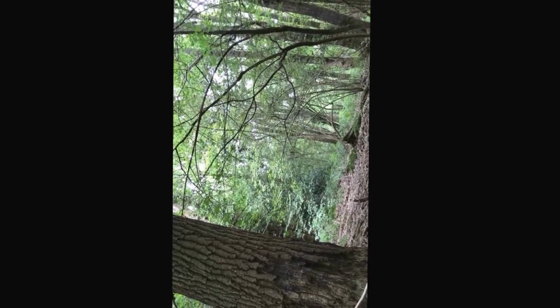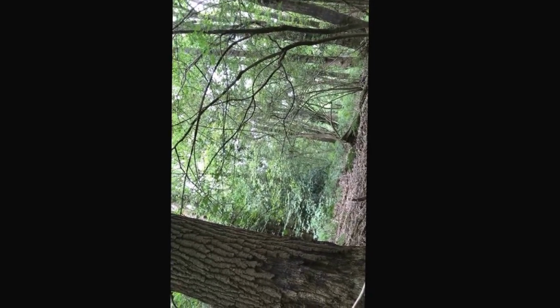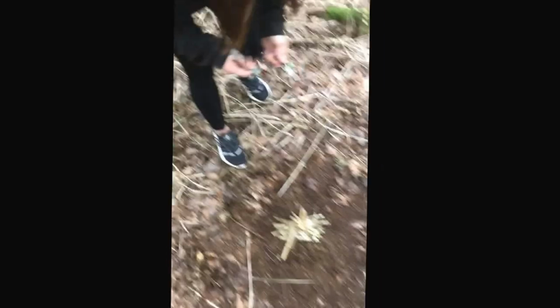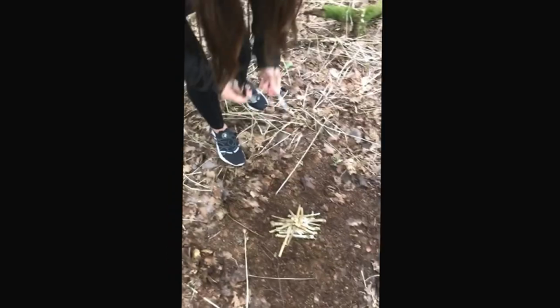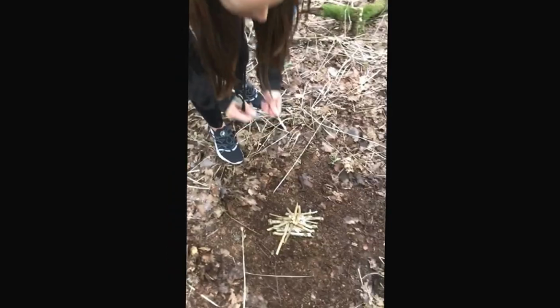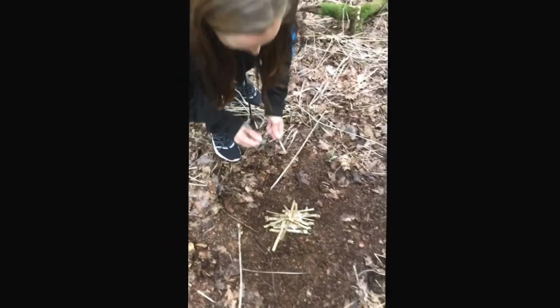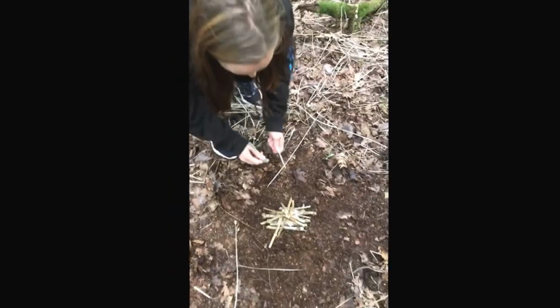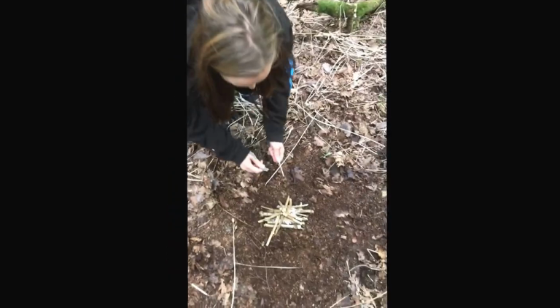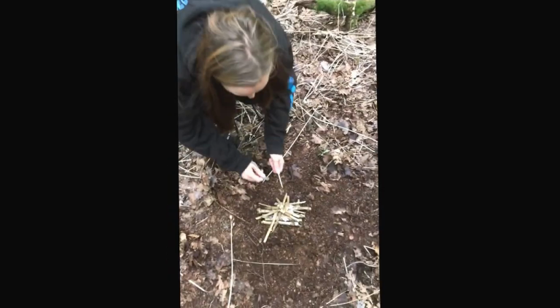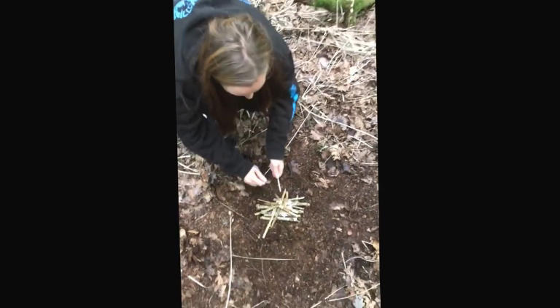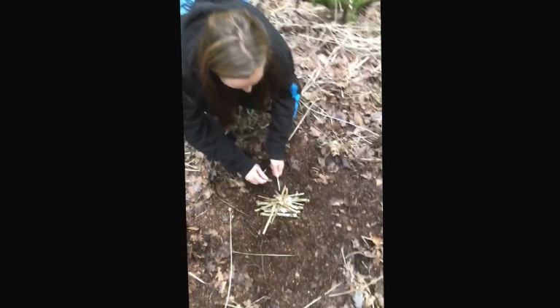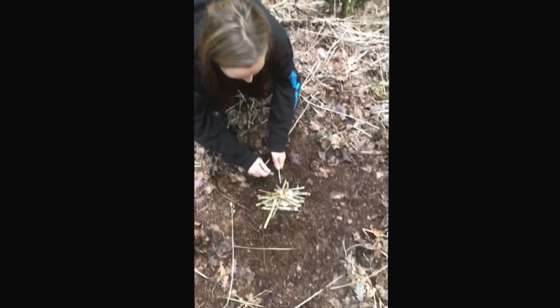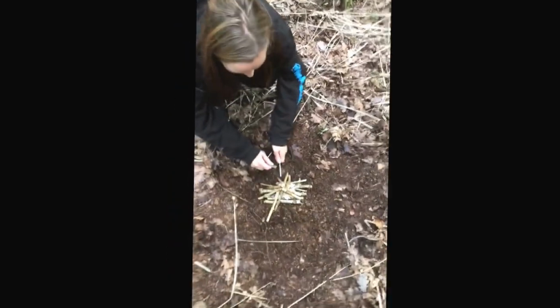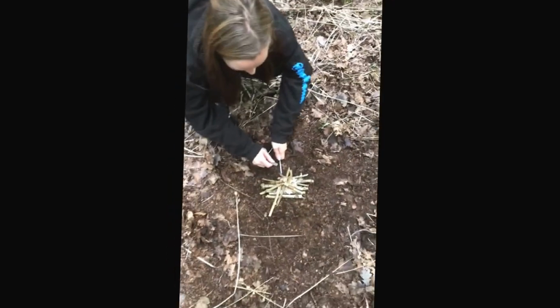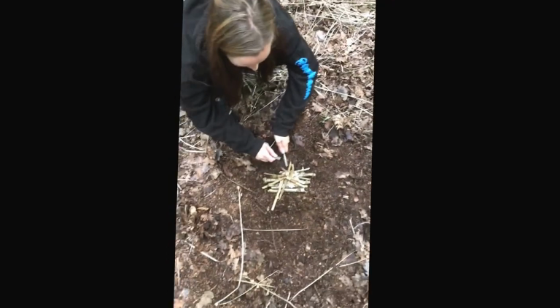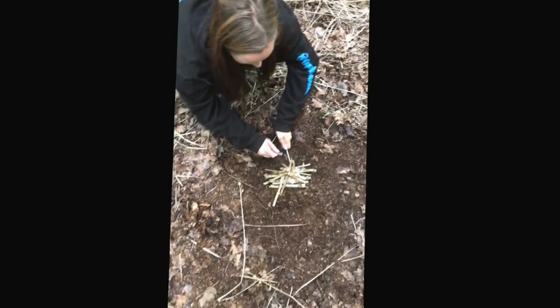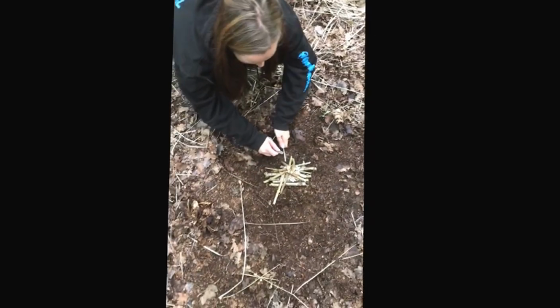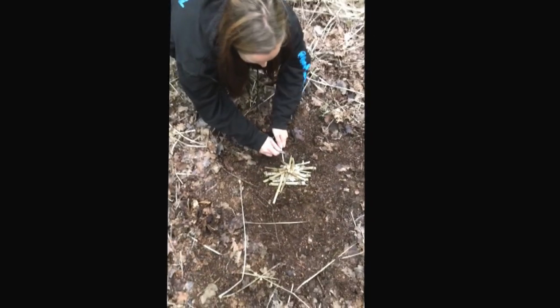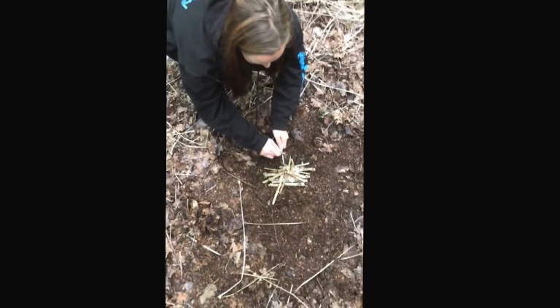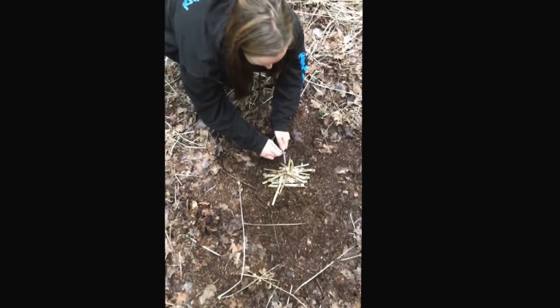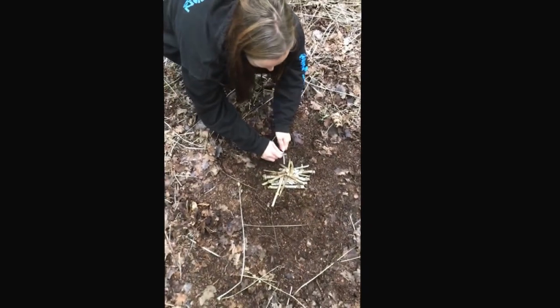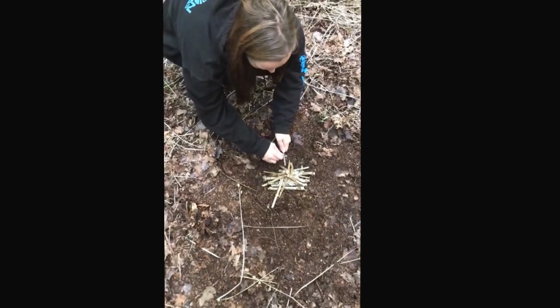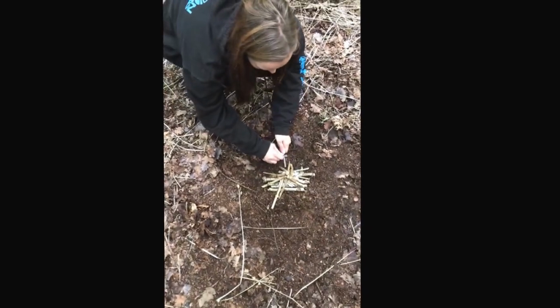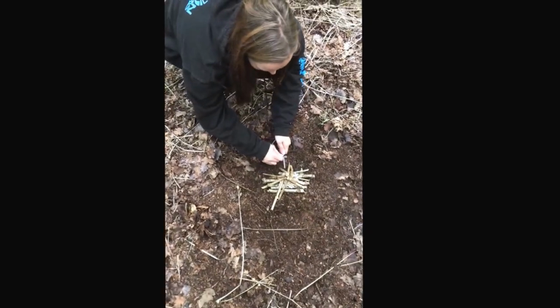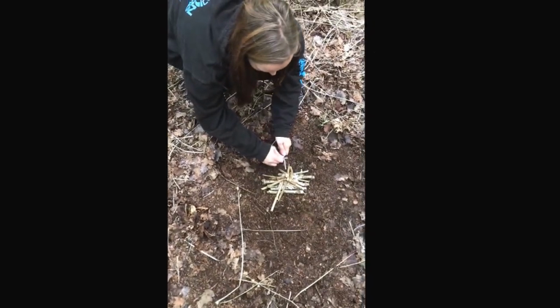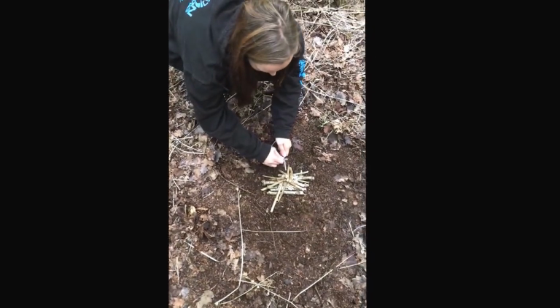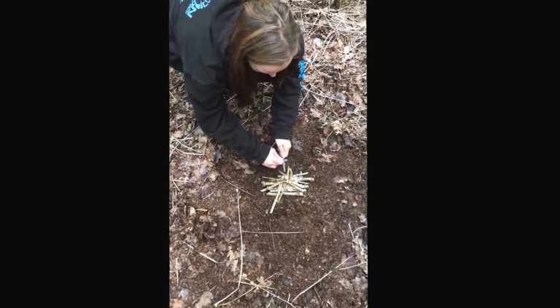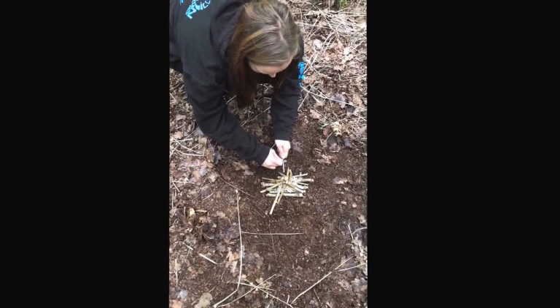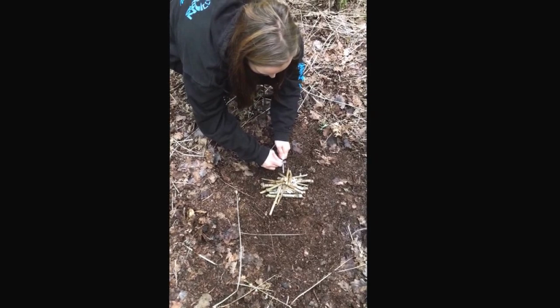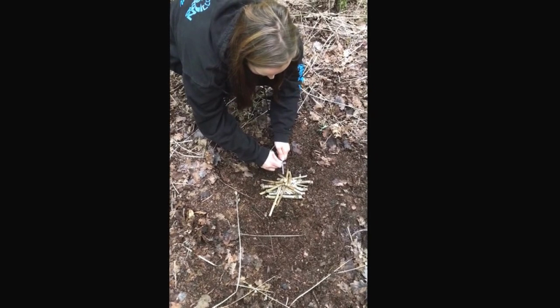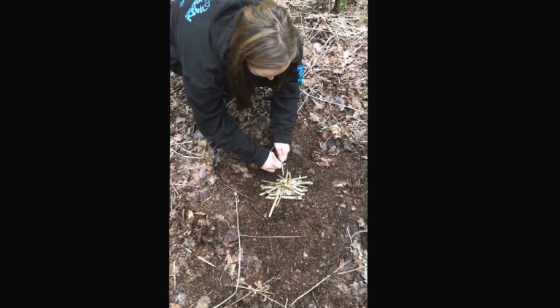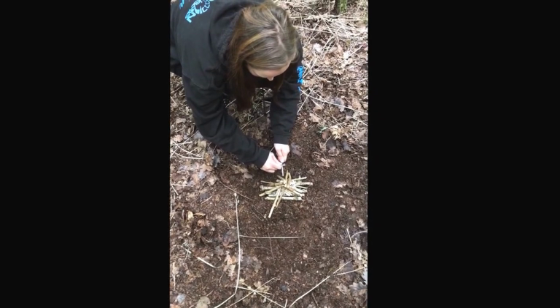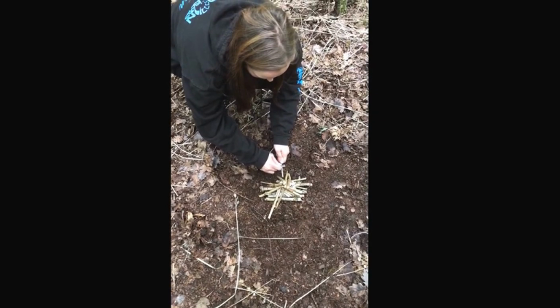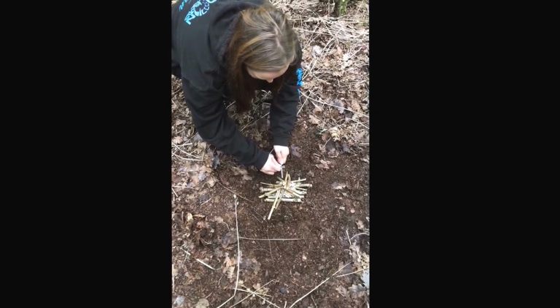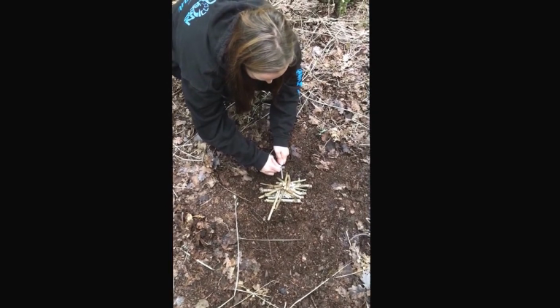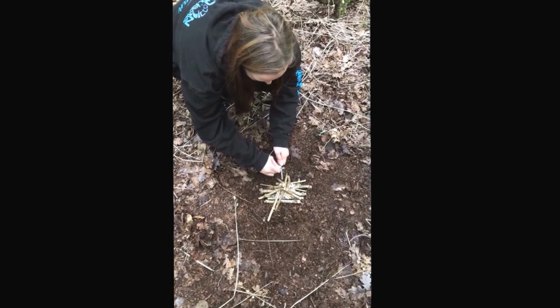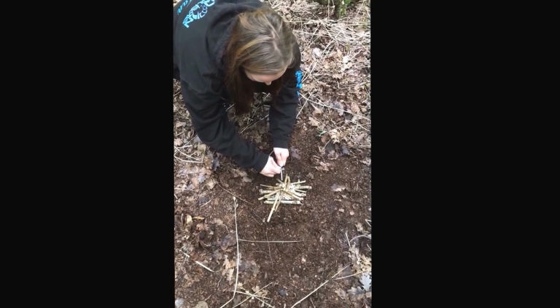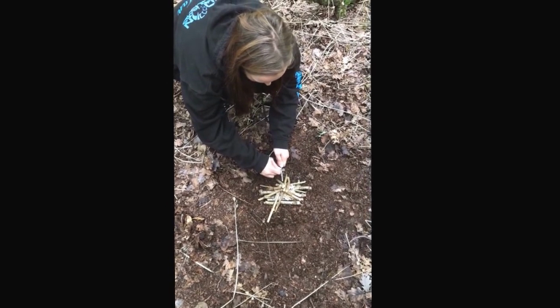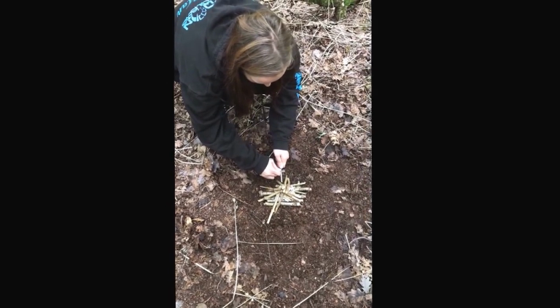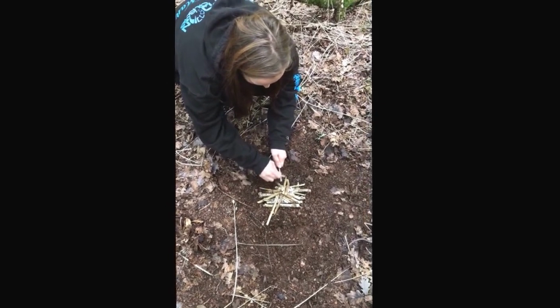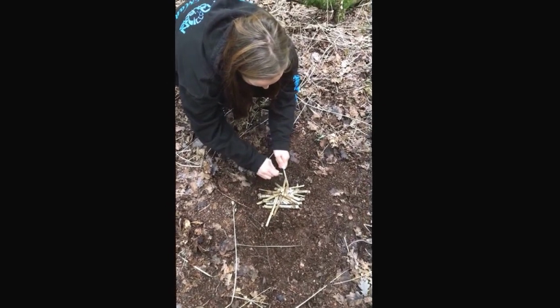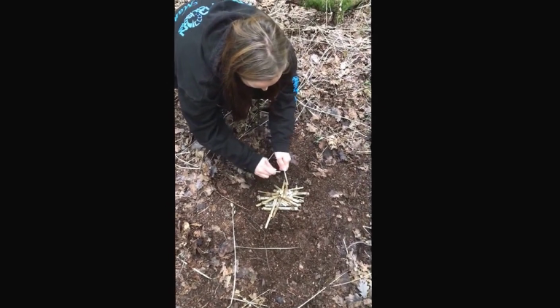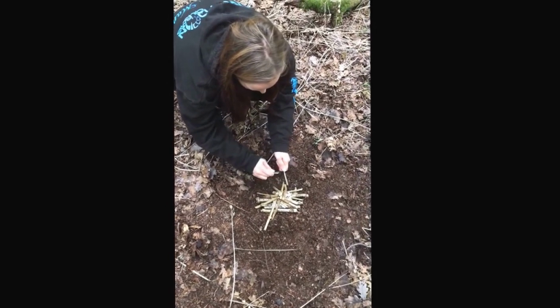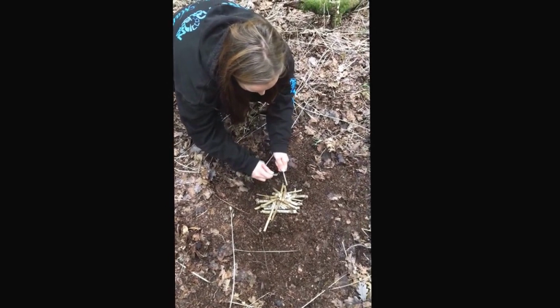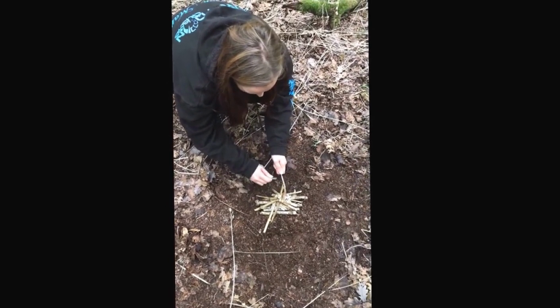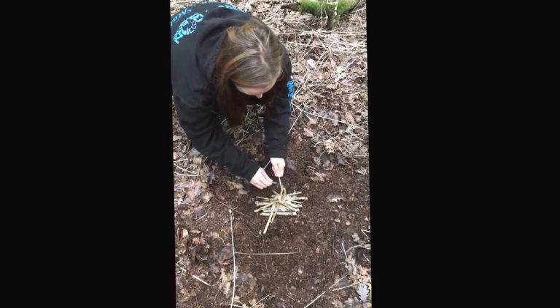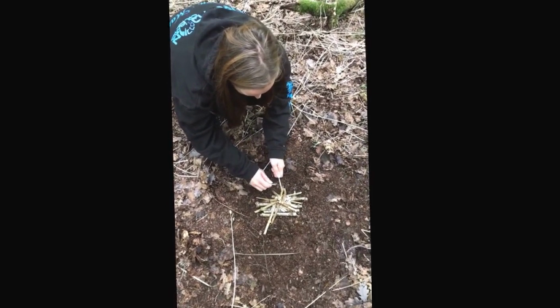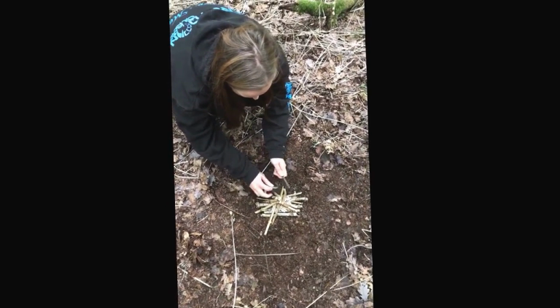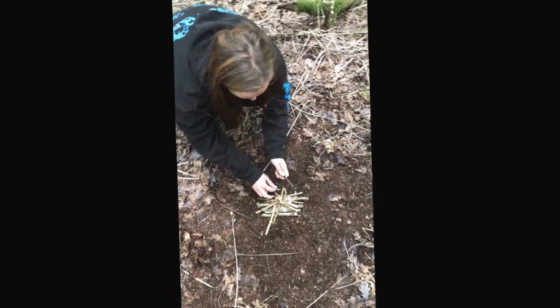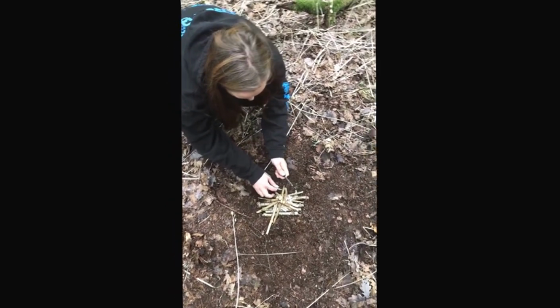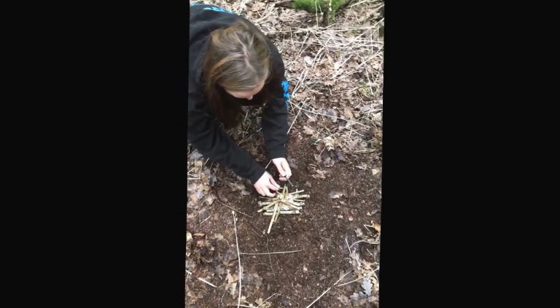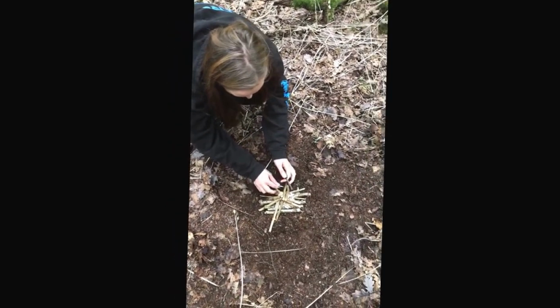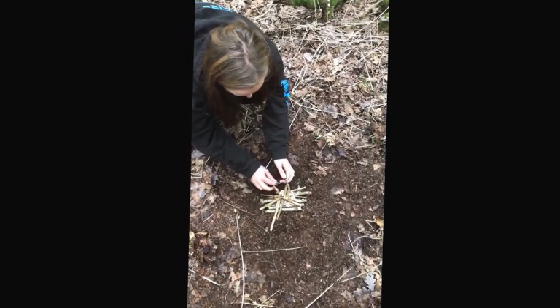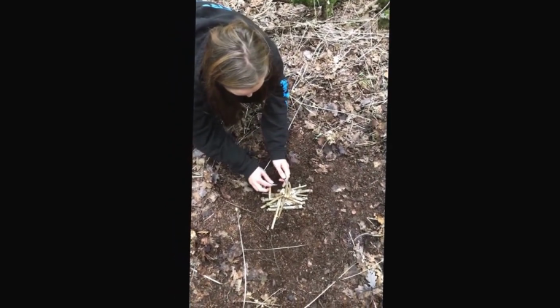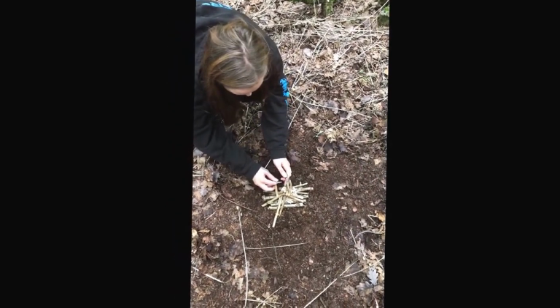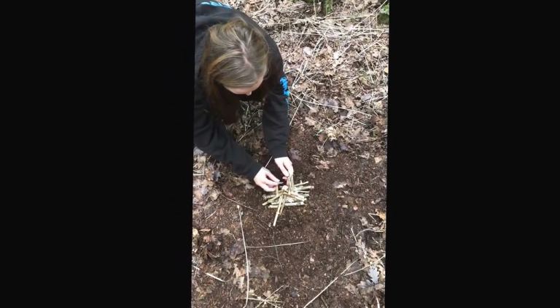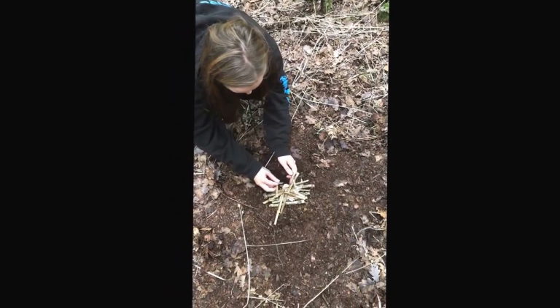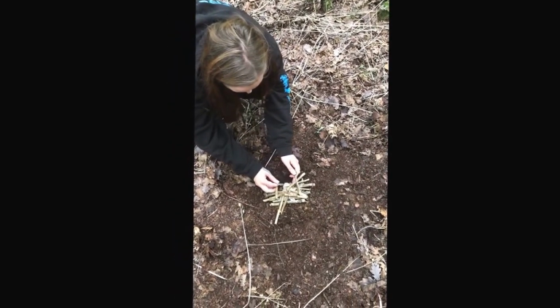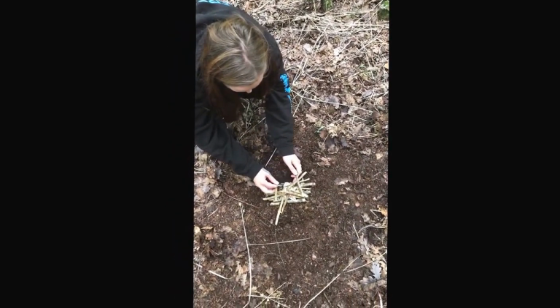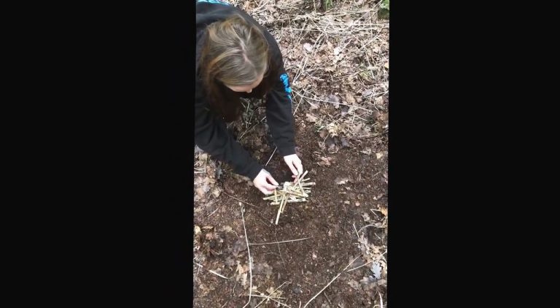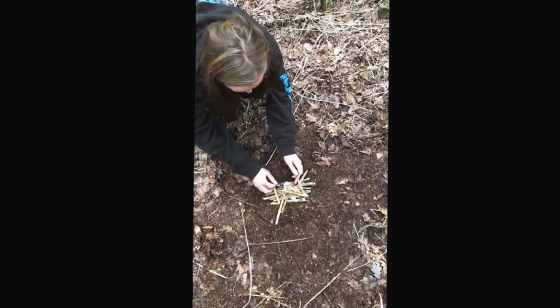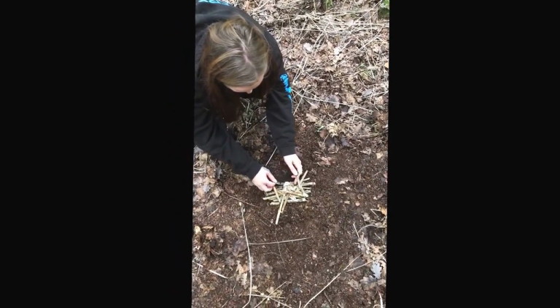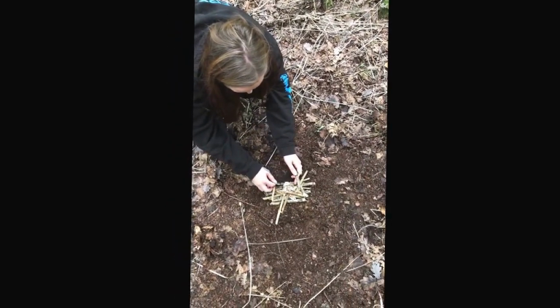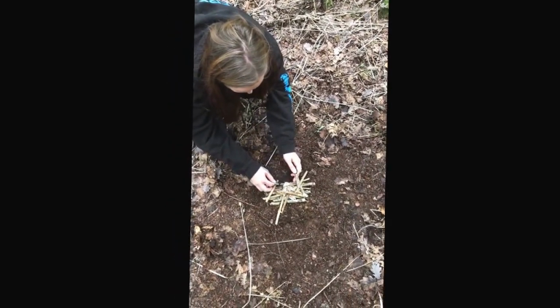Harley, look — the Grinch! First attempt at fire. Look, it's like a waving Grinch.